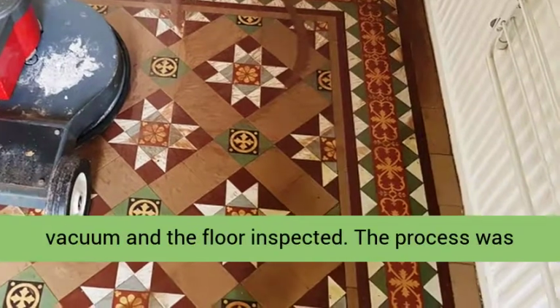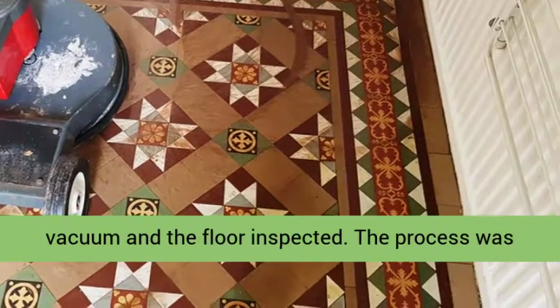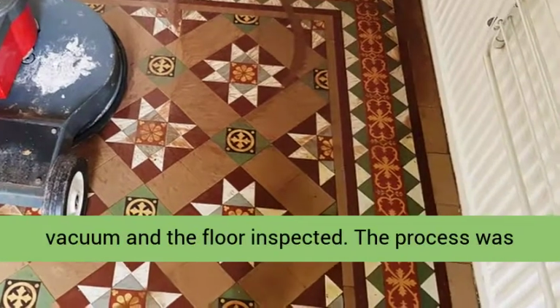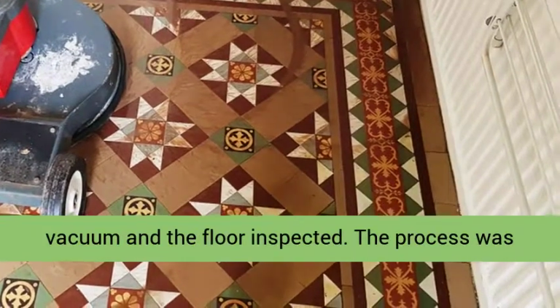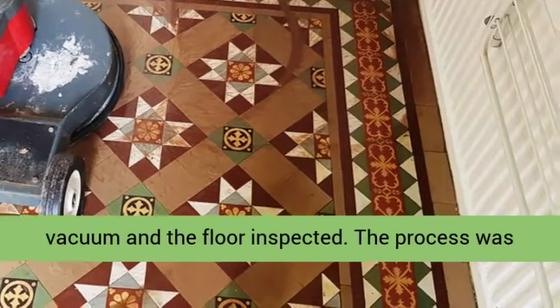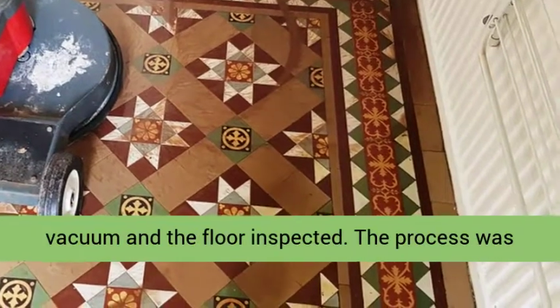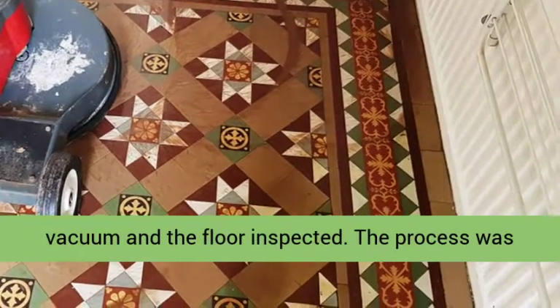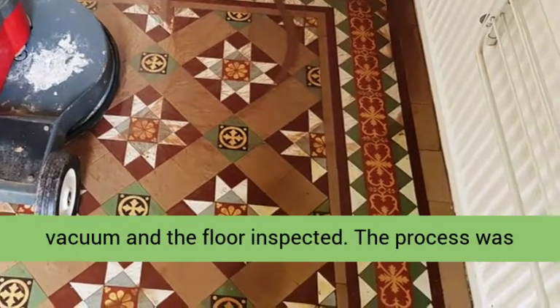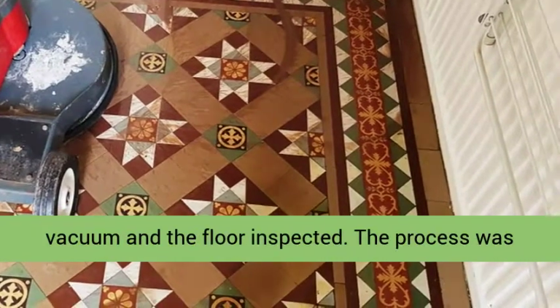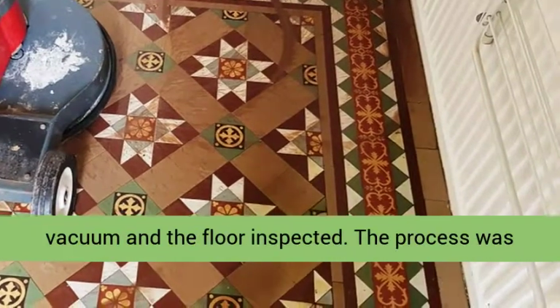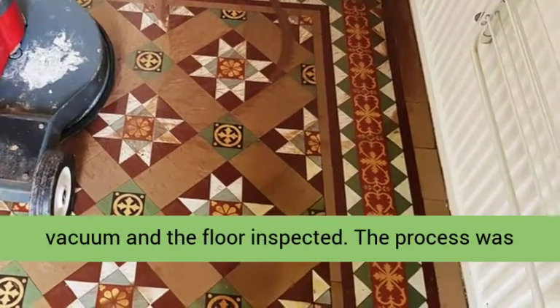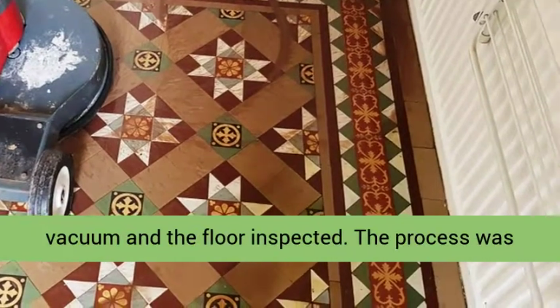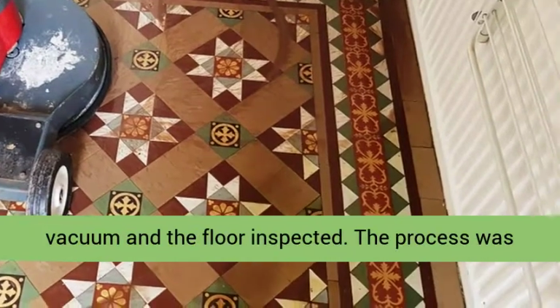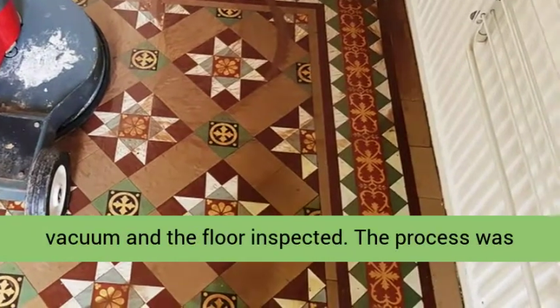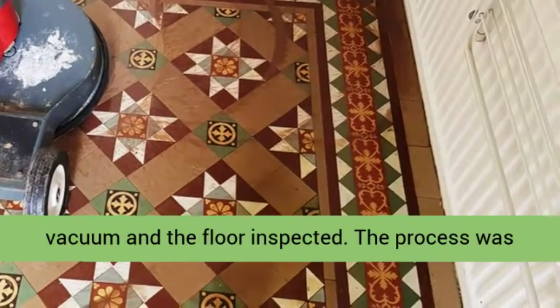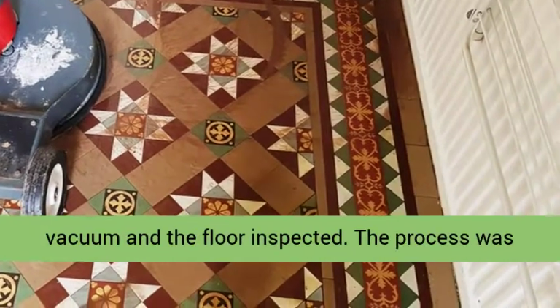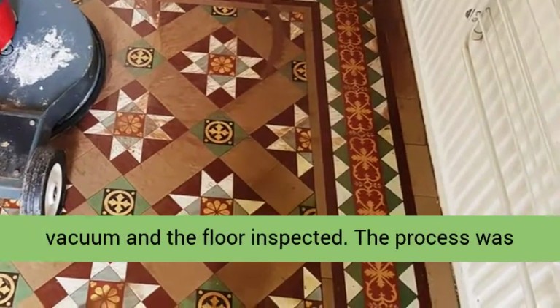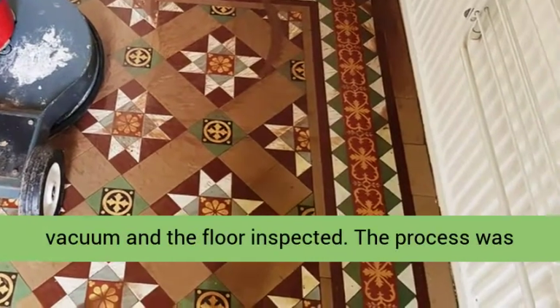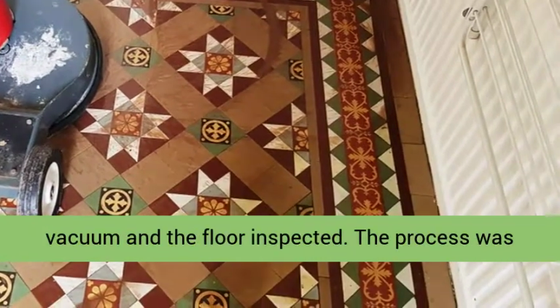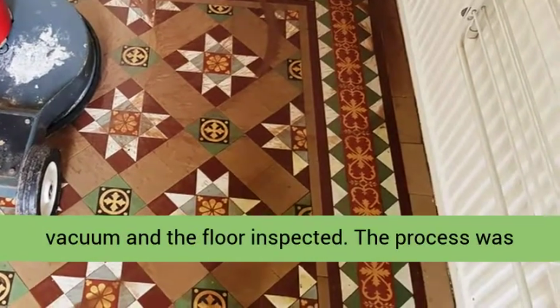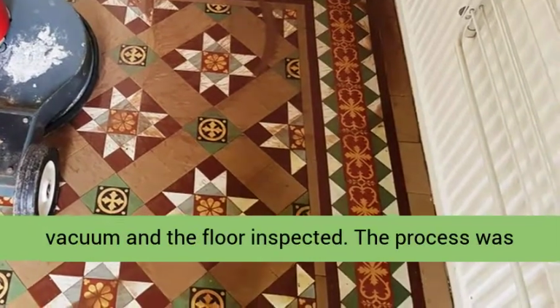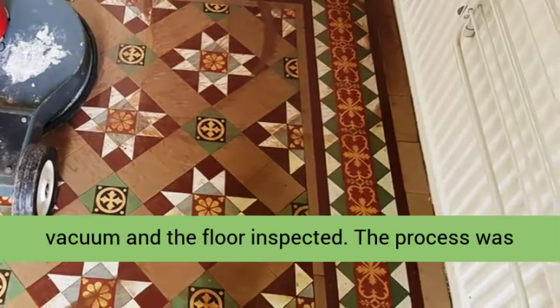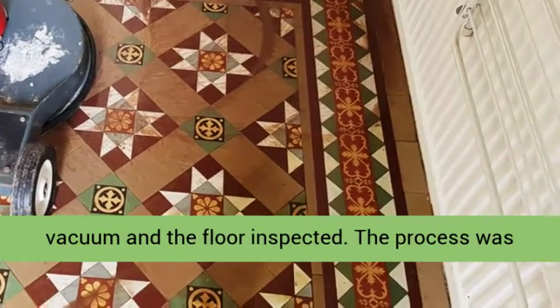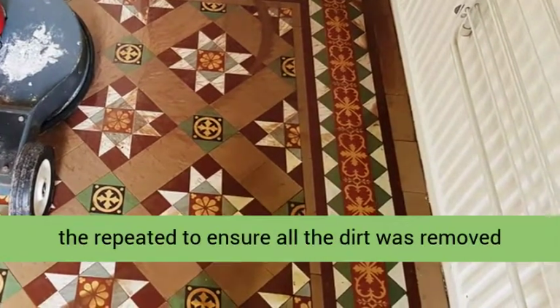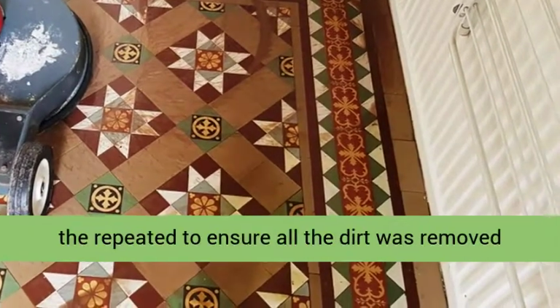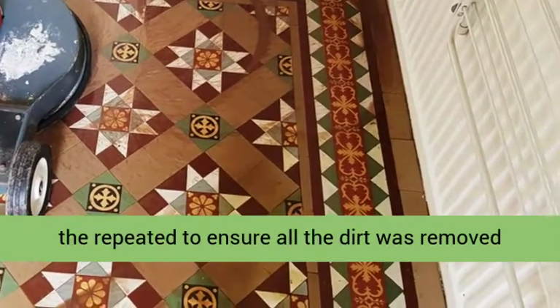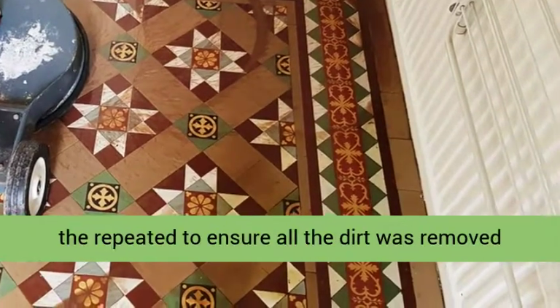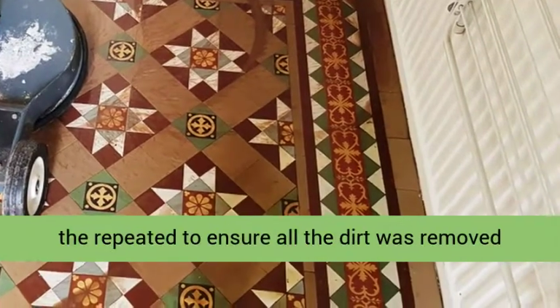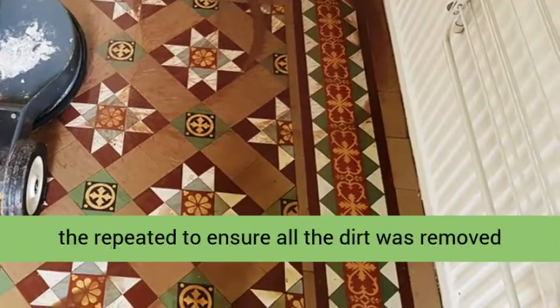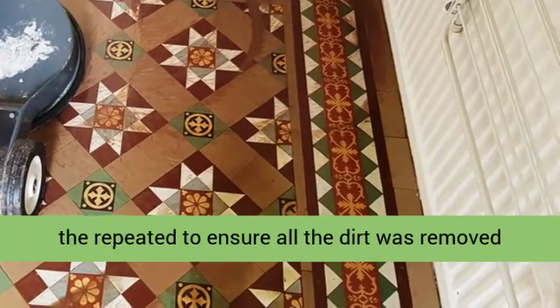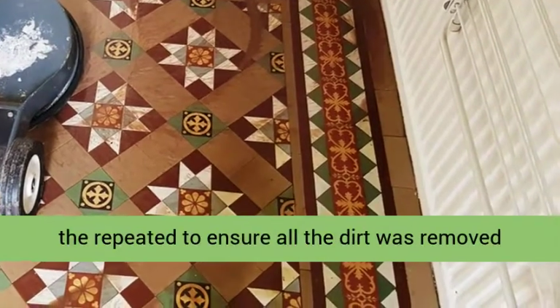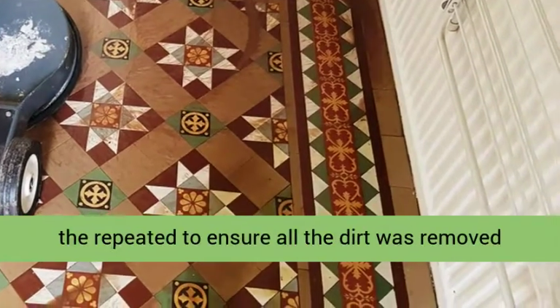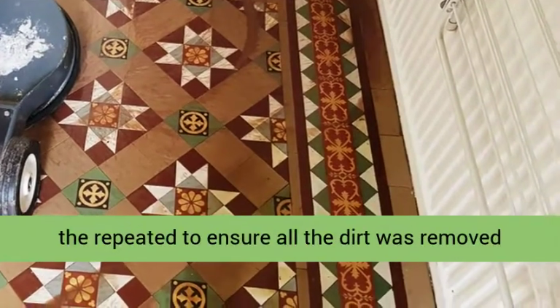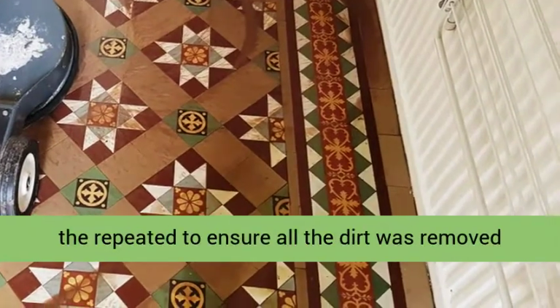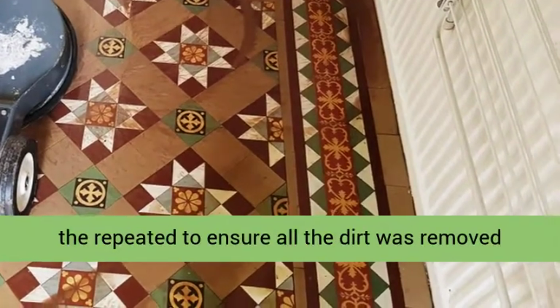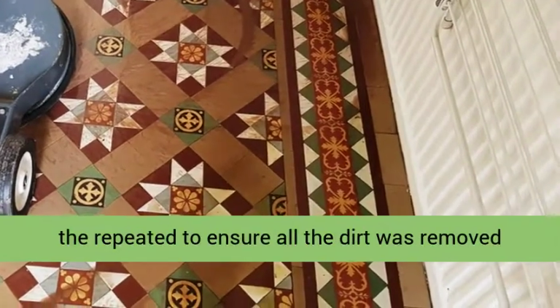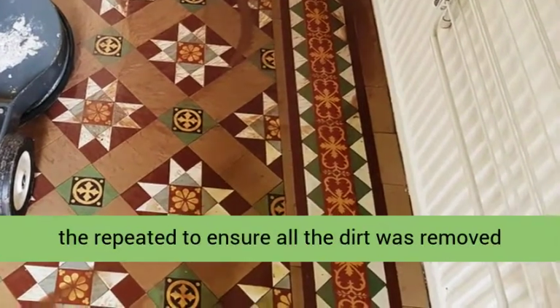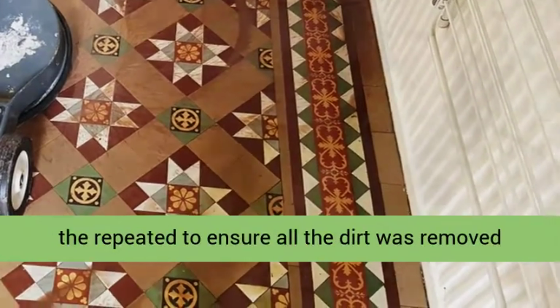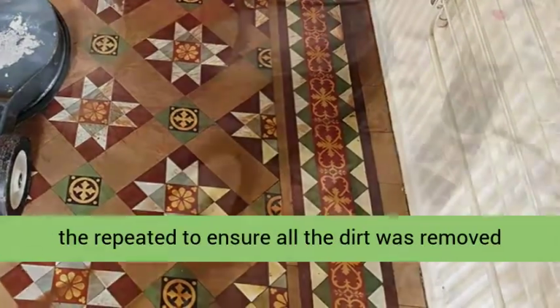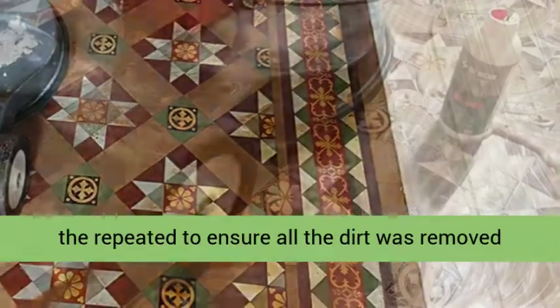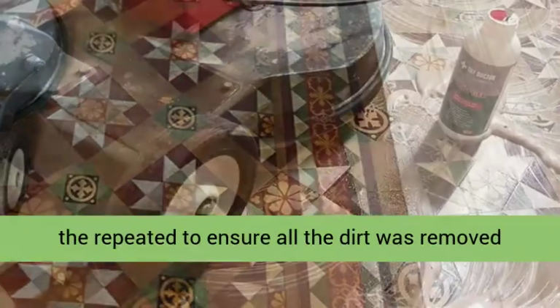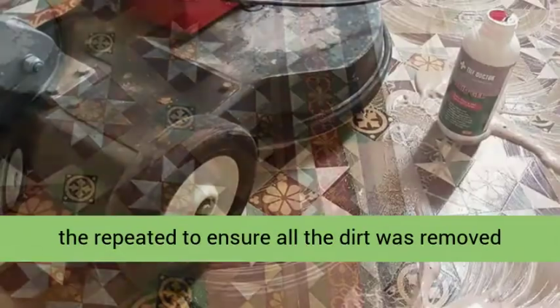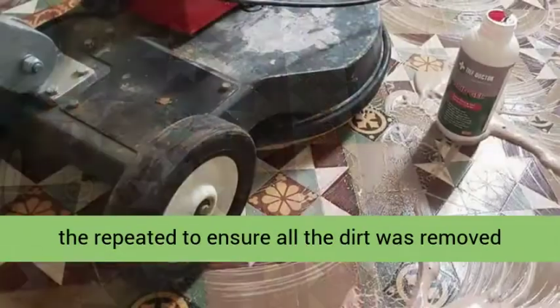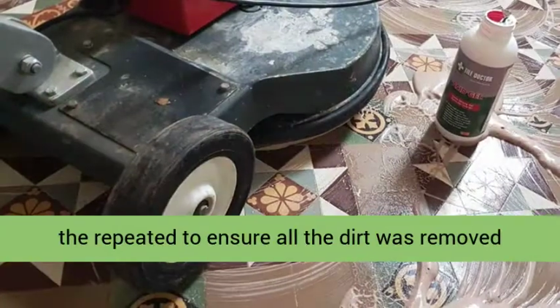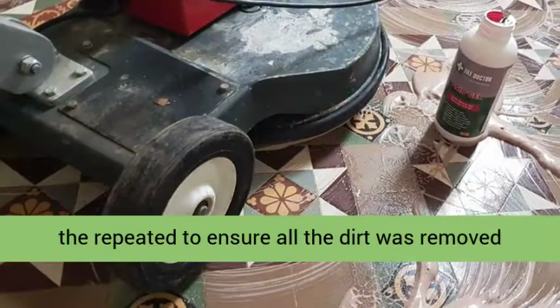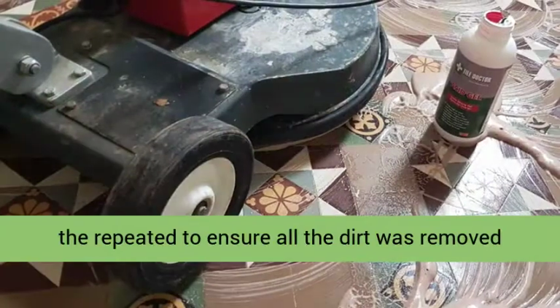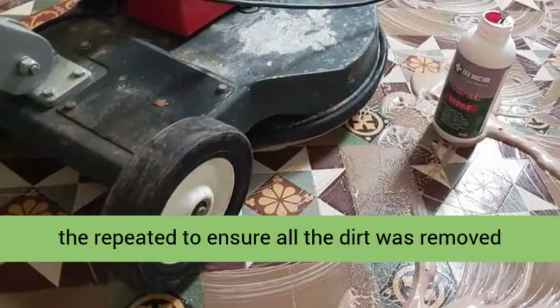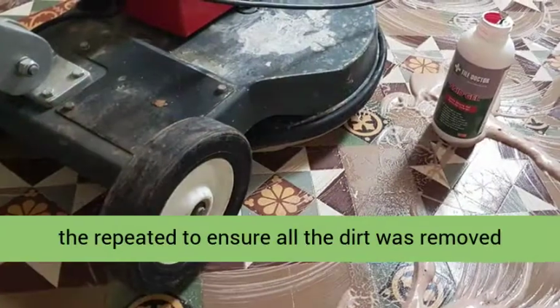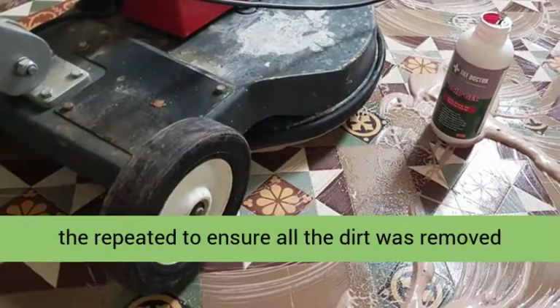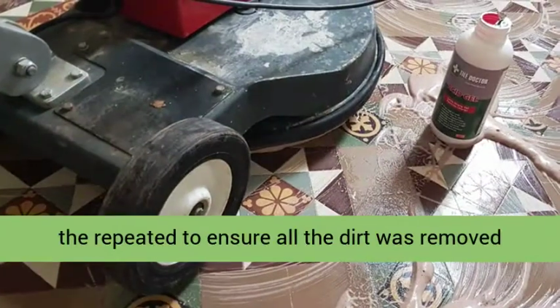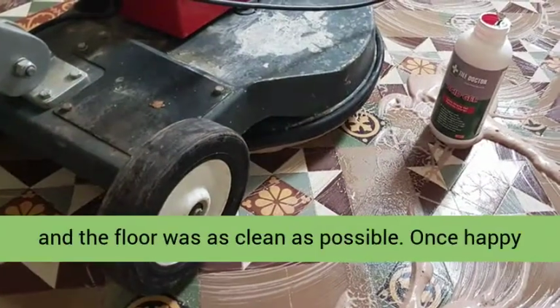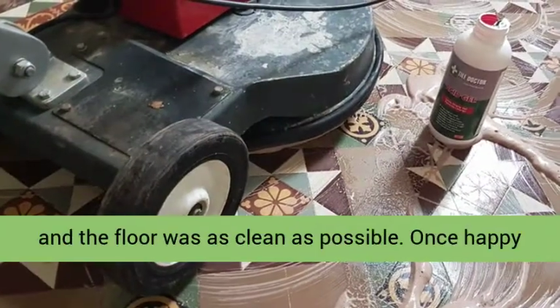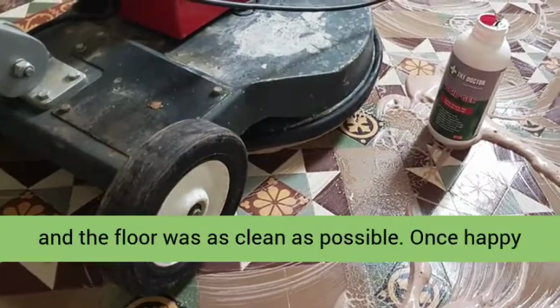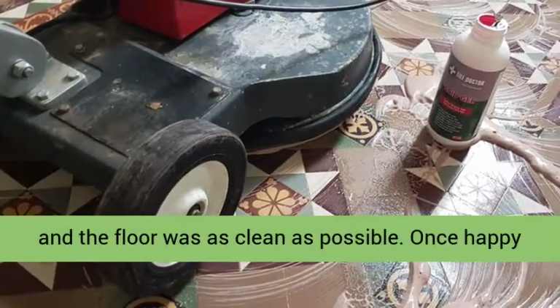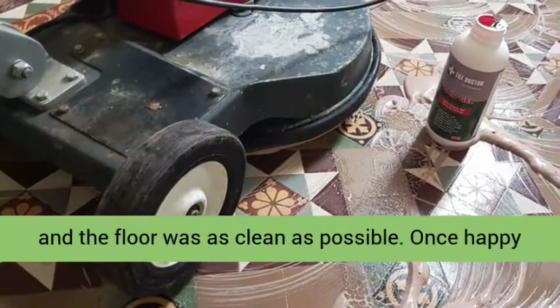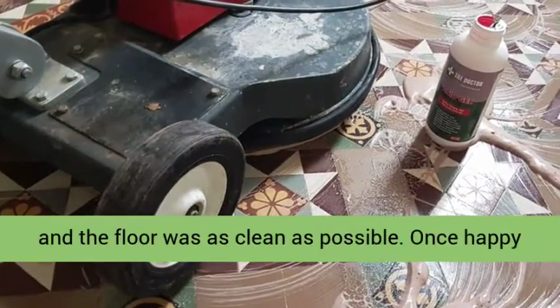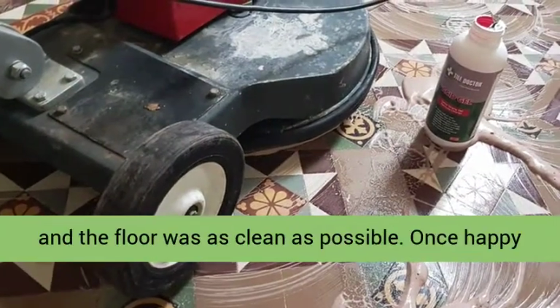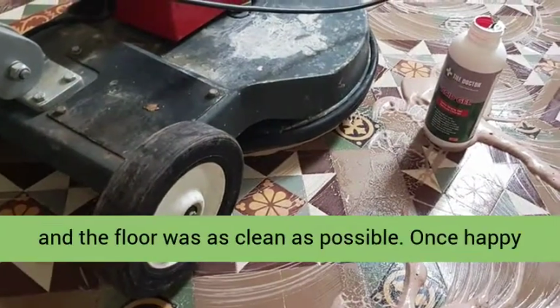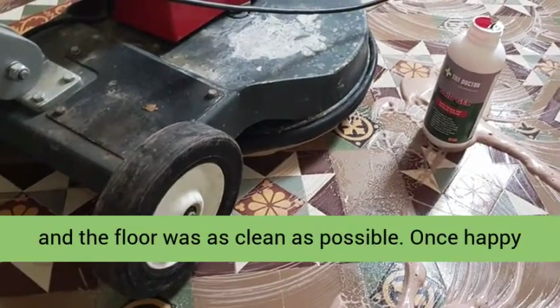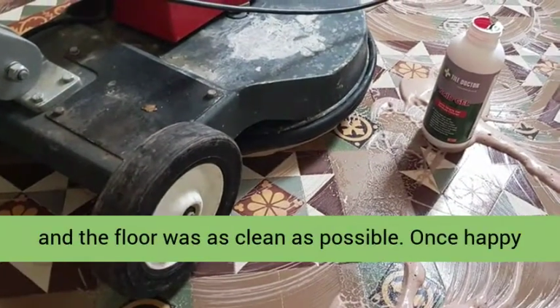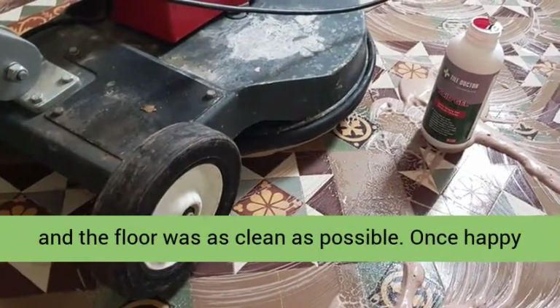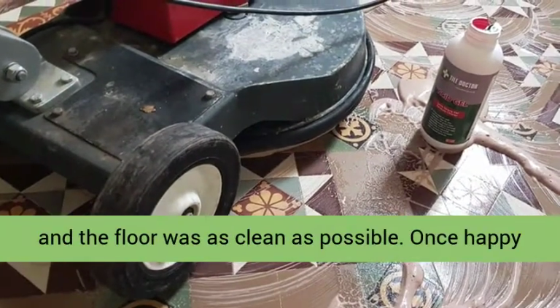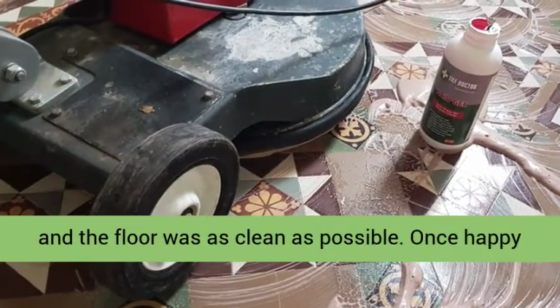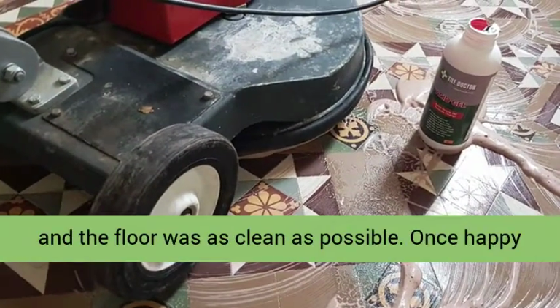The floor was then inspected. The process was repeated to ensure all the dirt was removed, and the floor was as clean as possible.